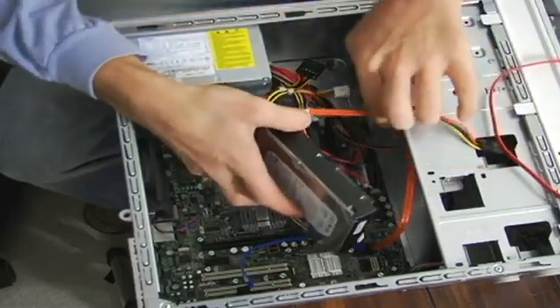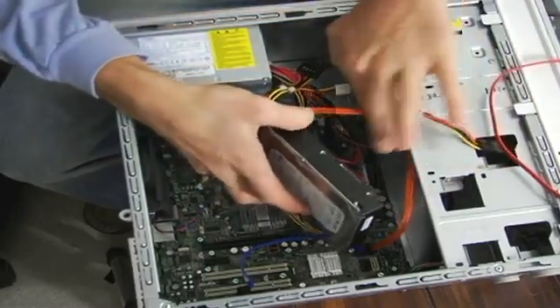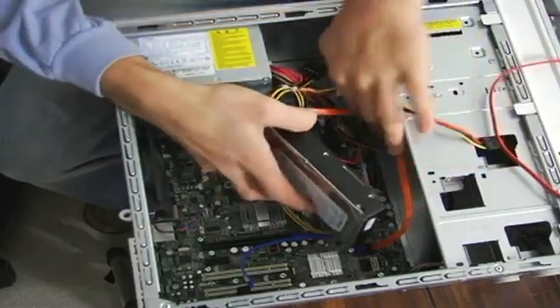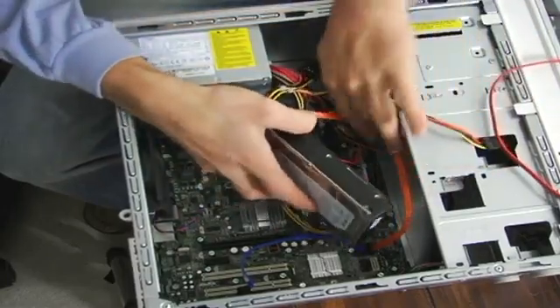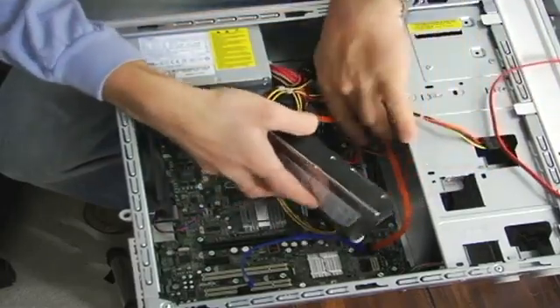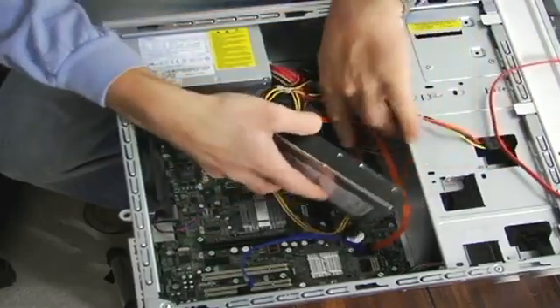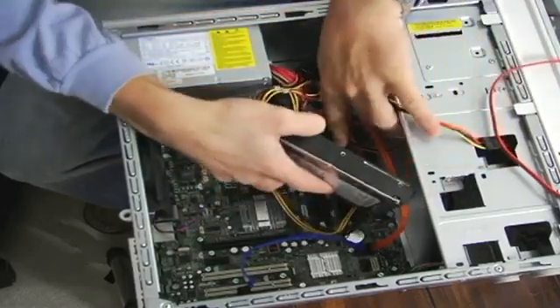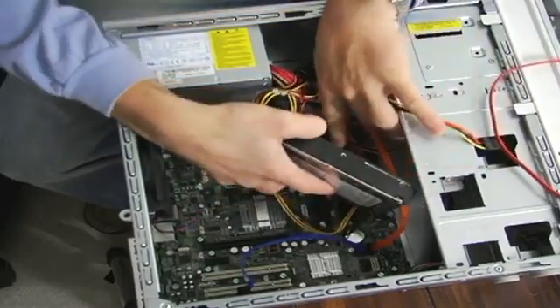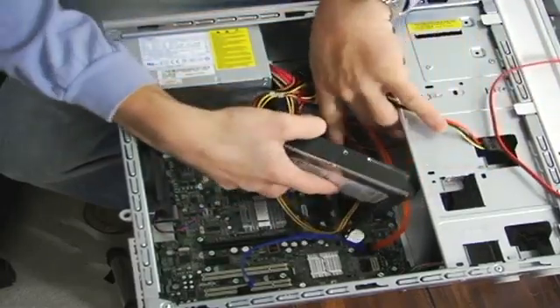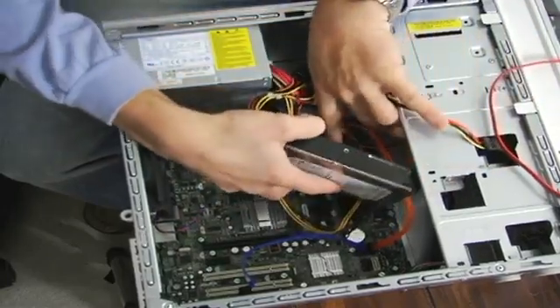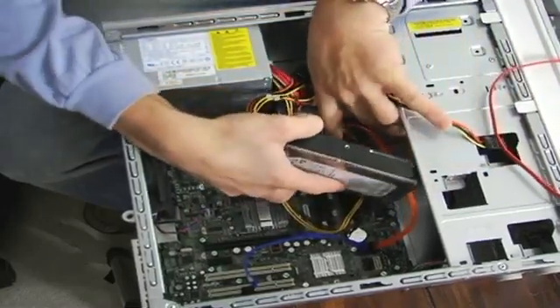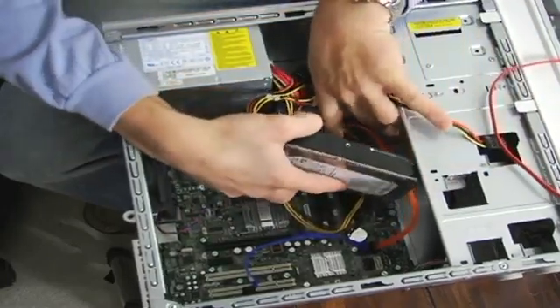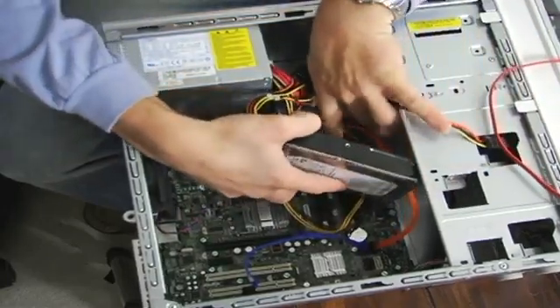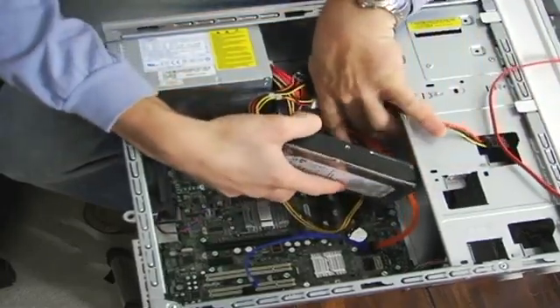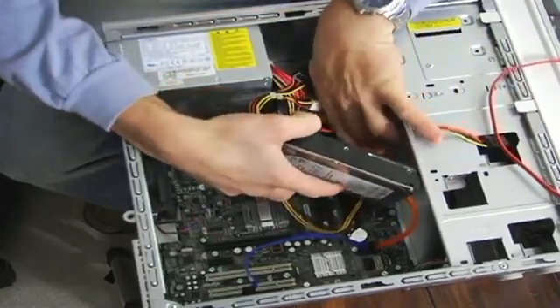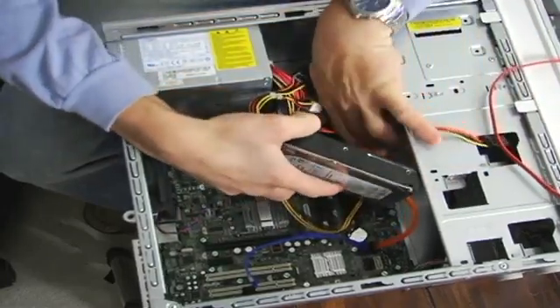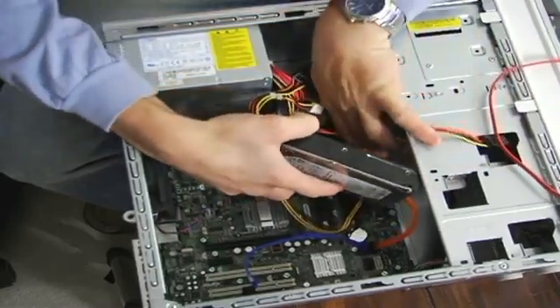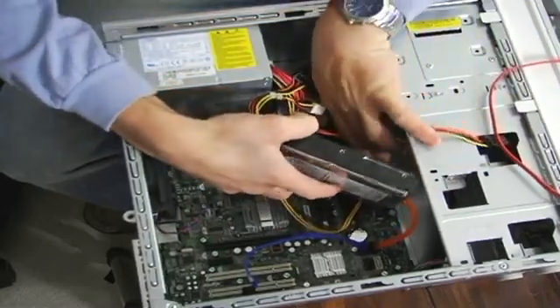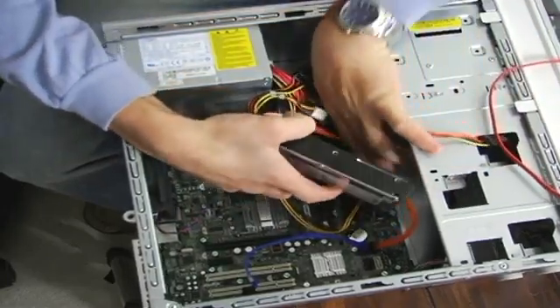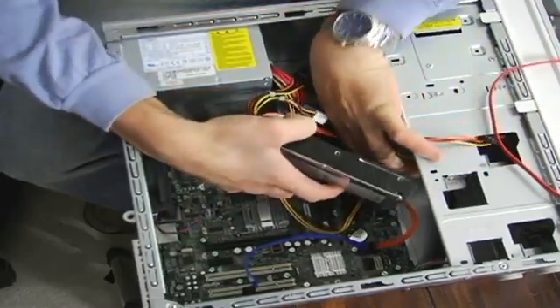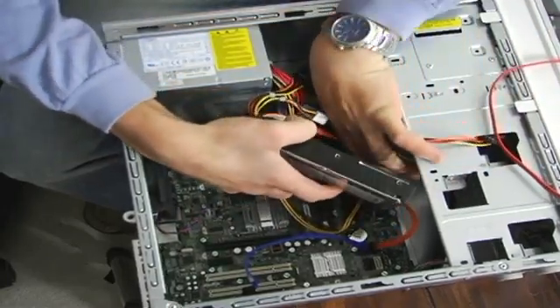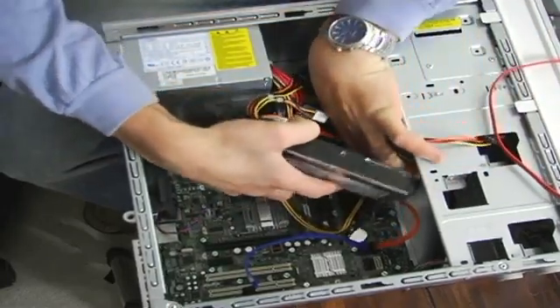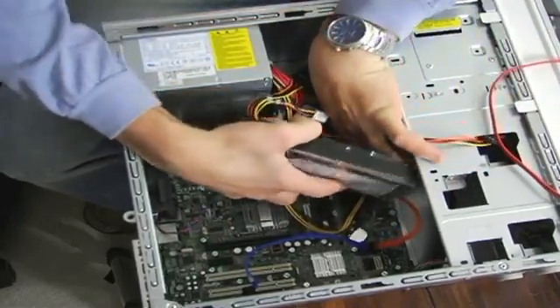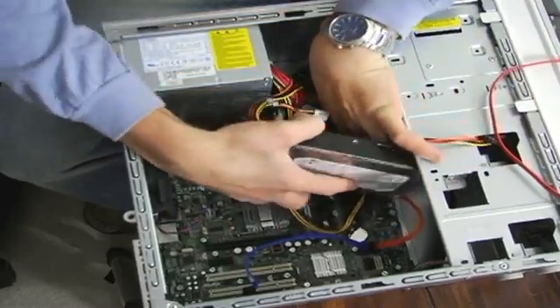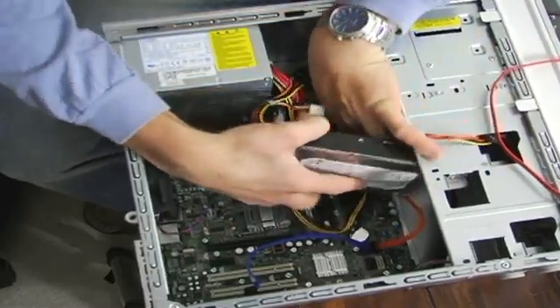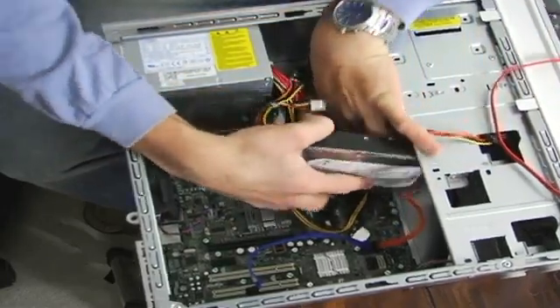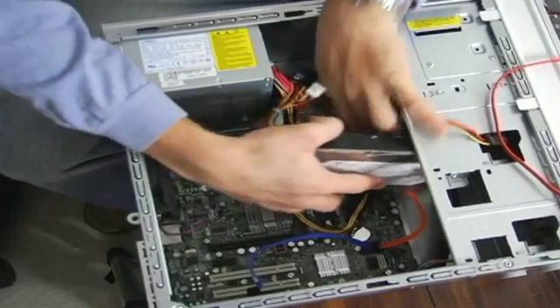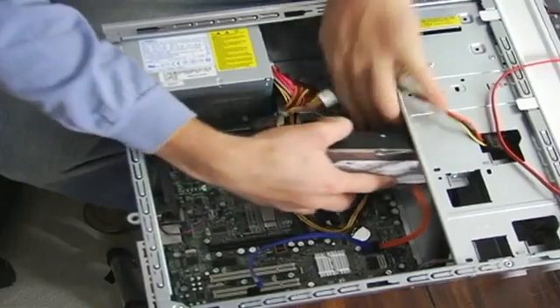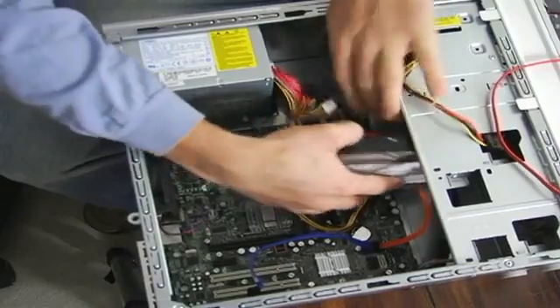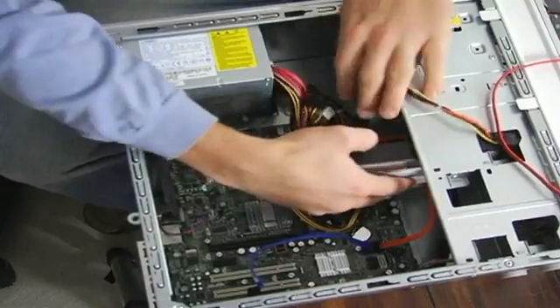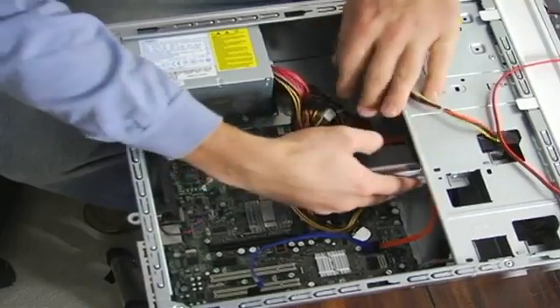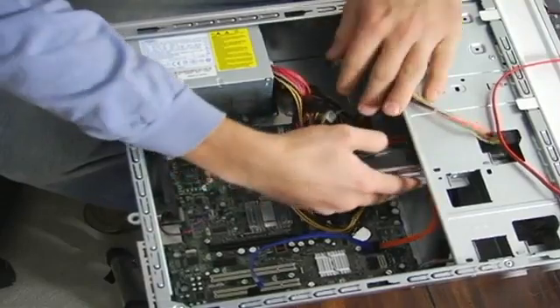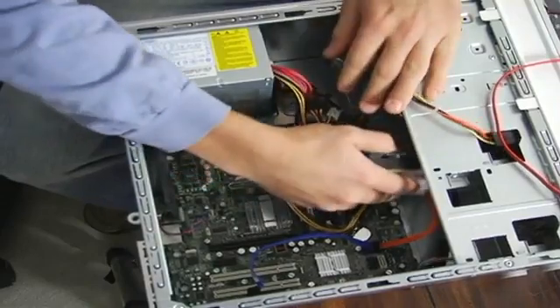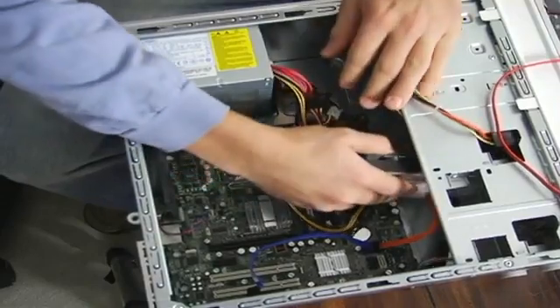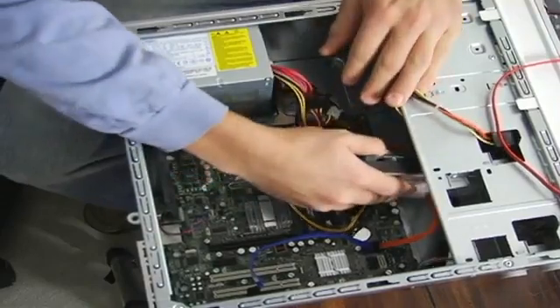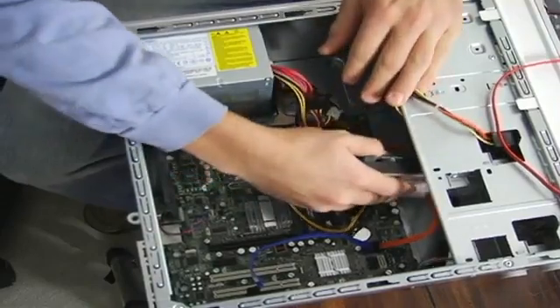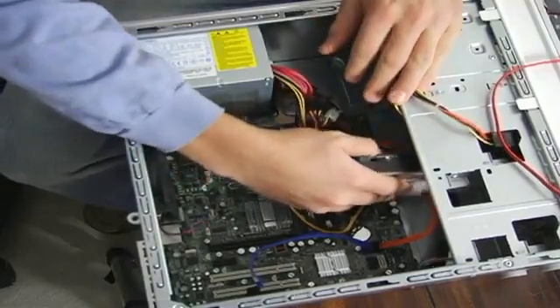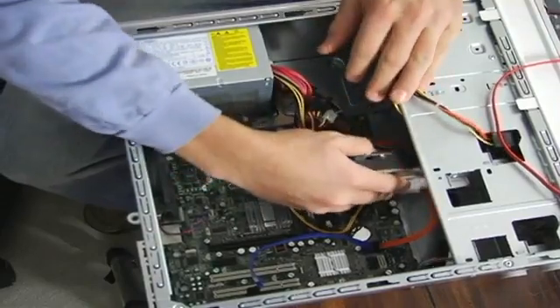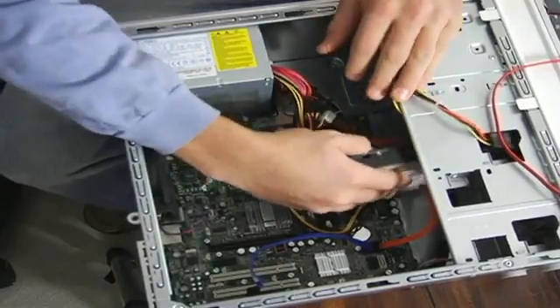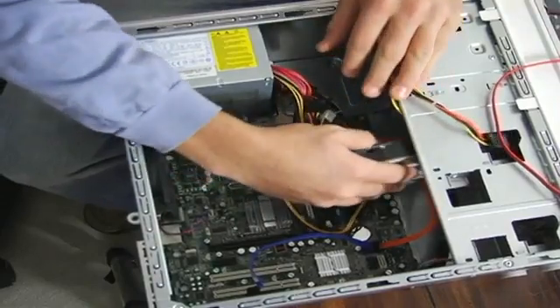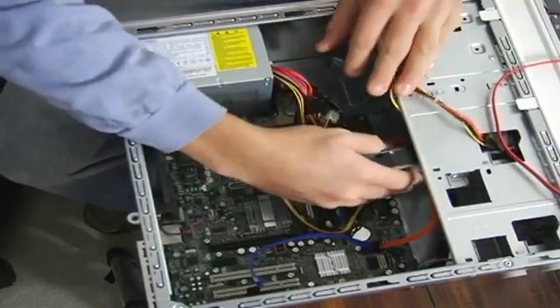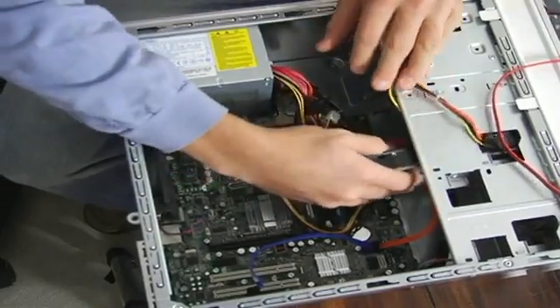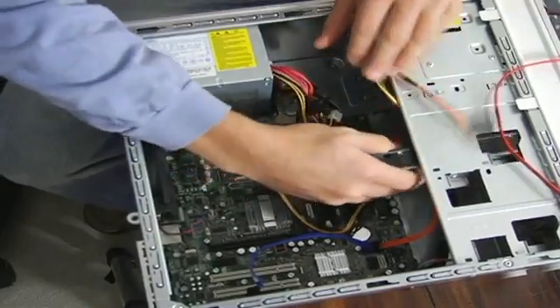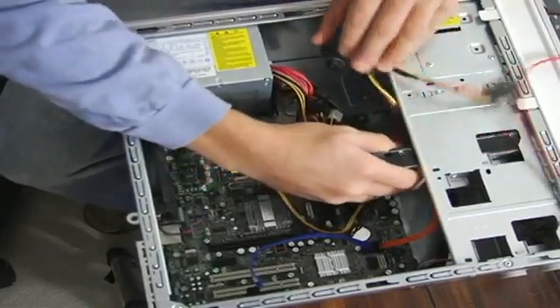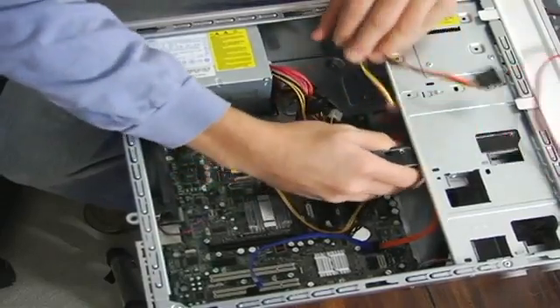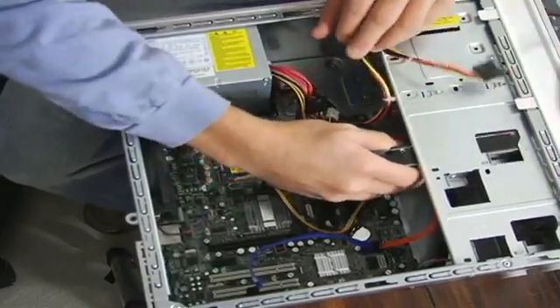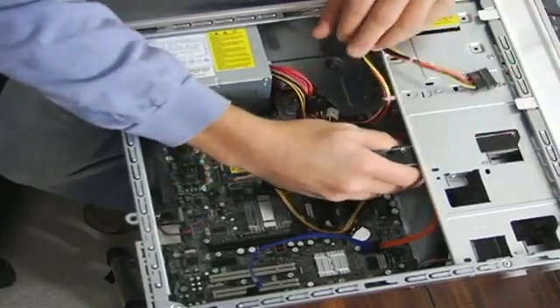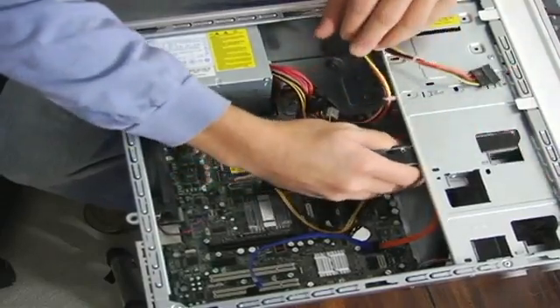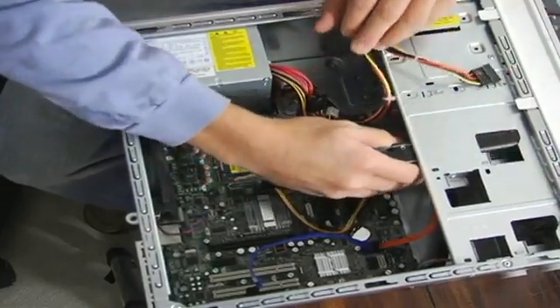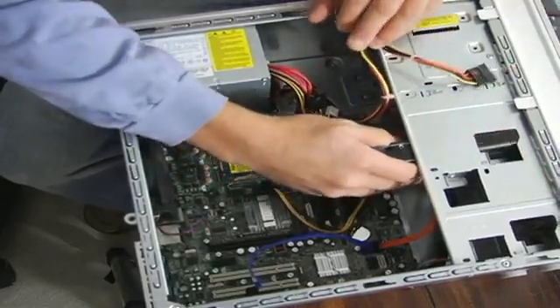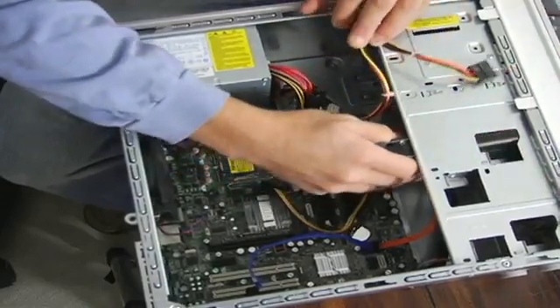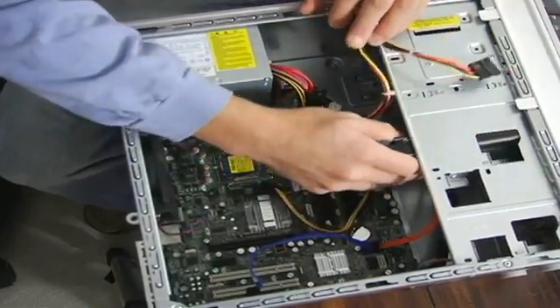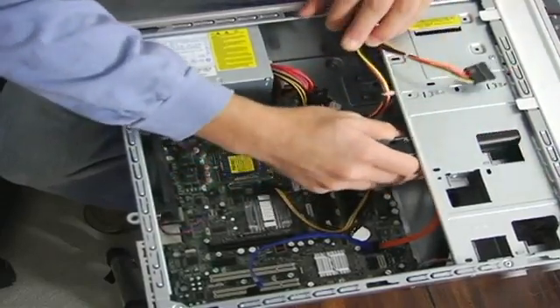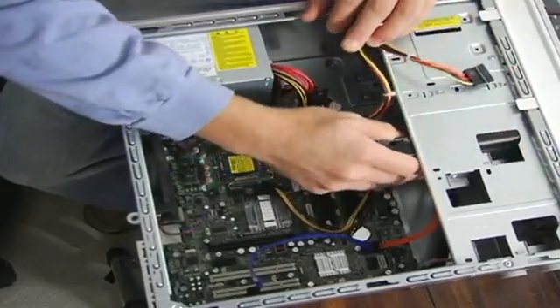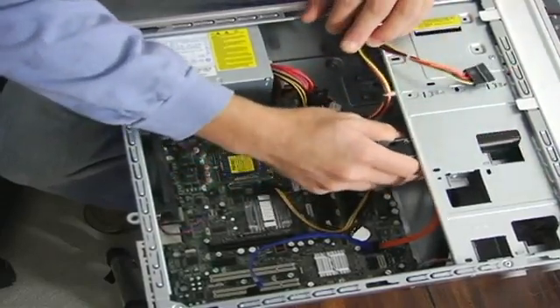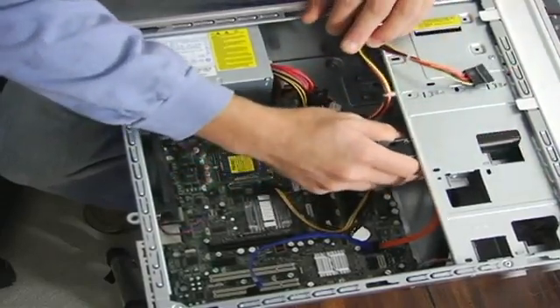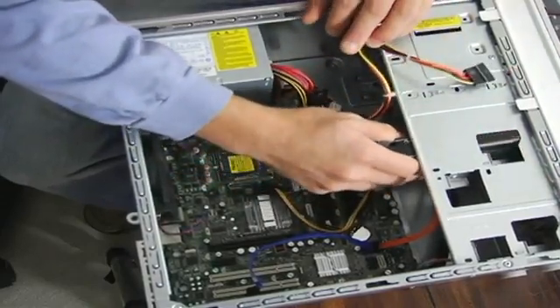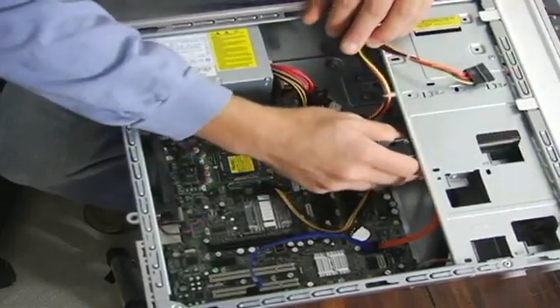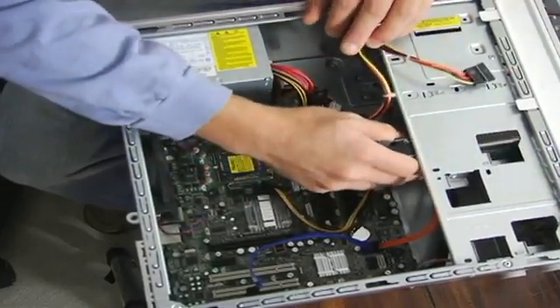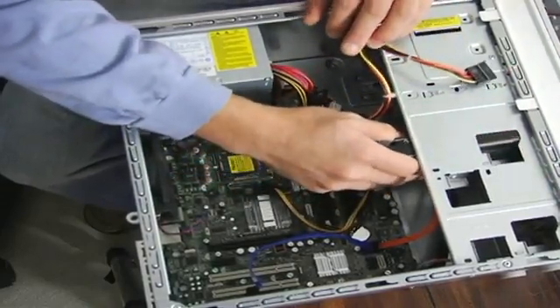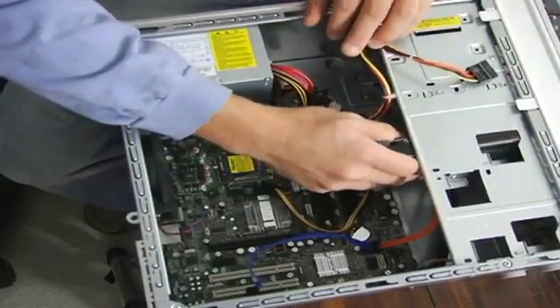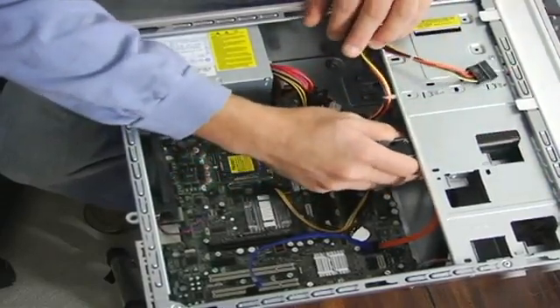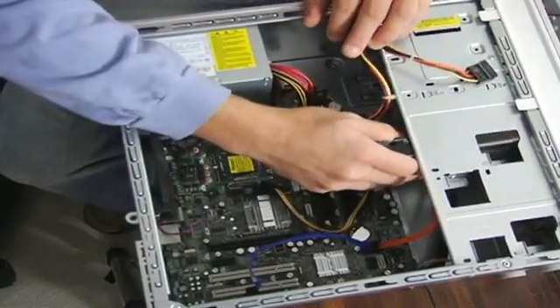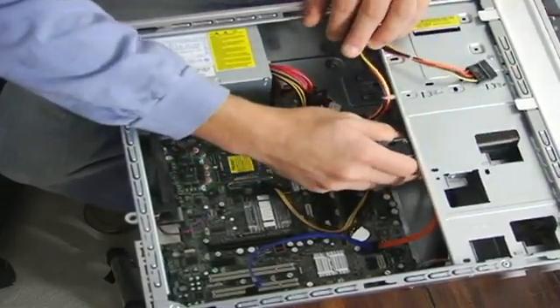Find the spot where you want to put it inside your computer, screw it in, and you have yourself a new drive.